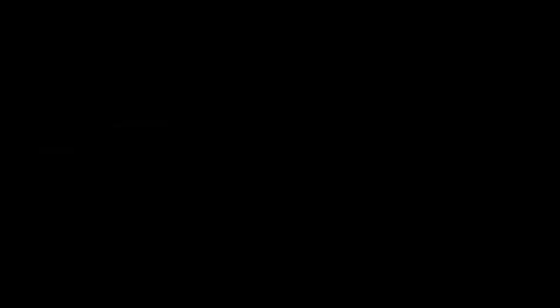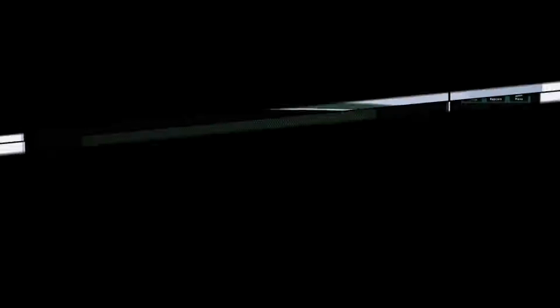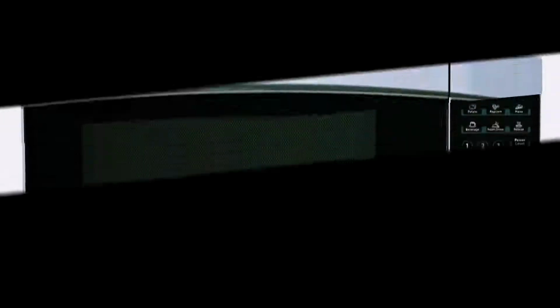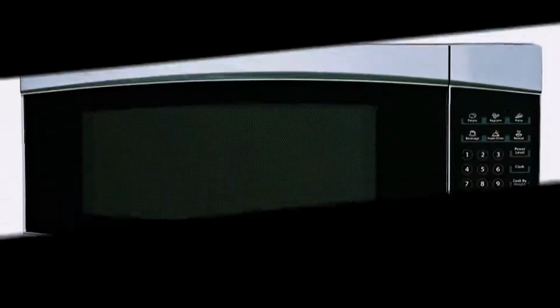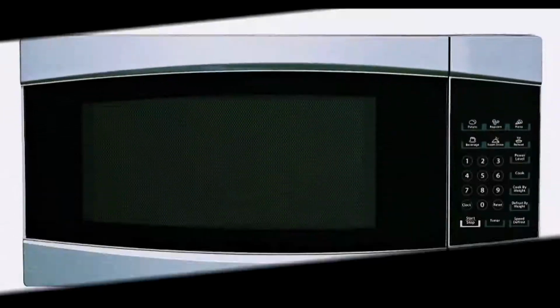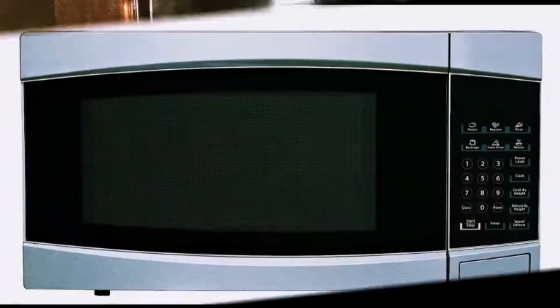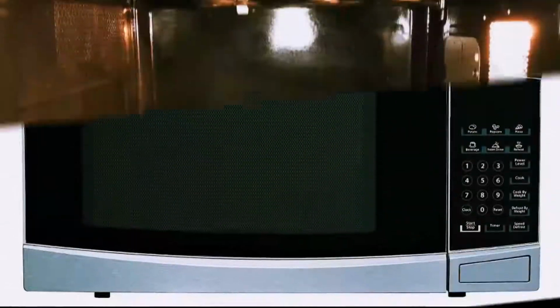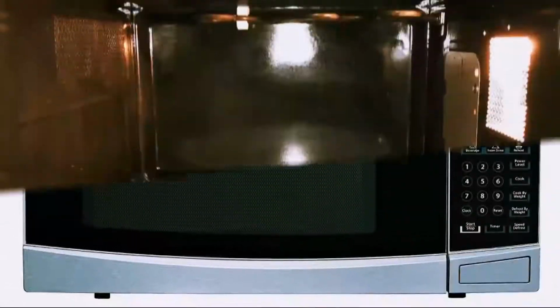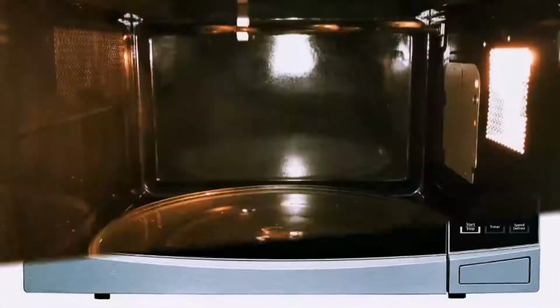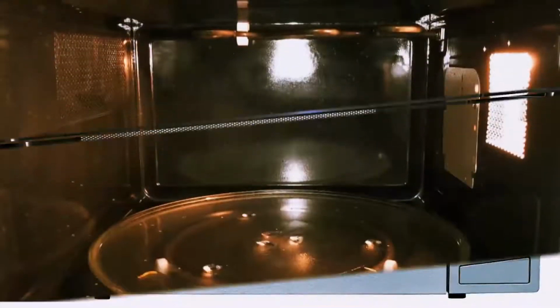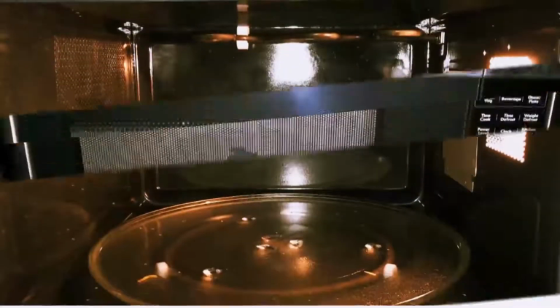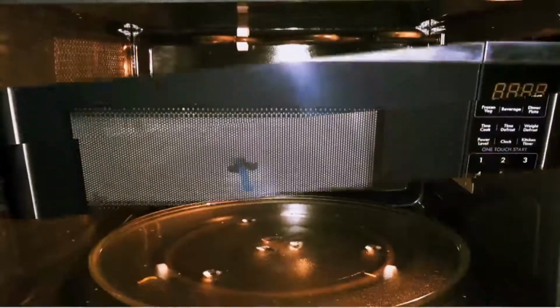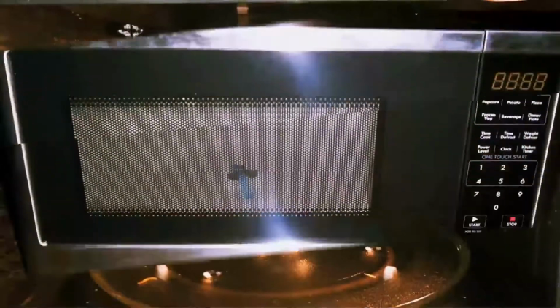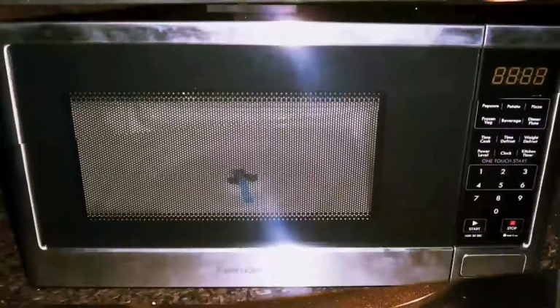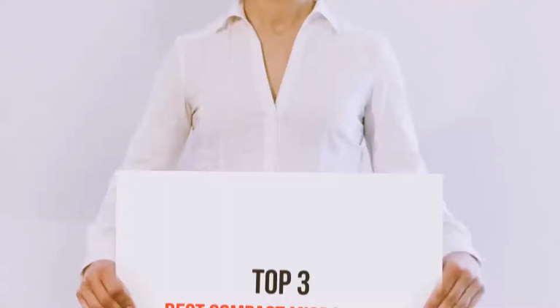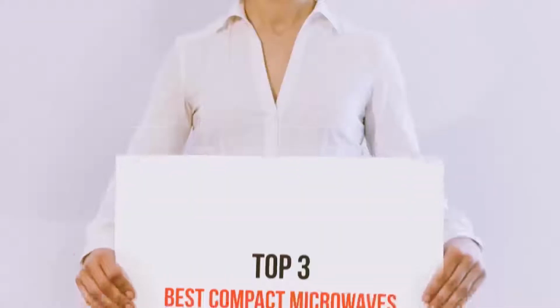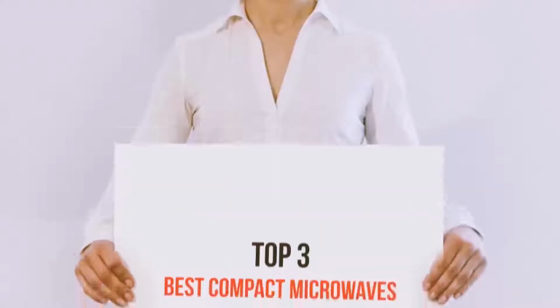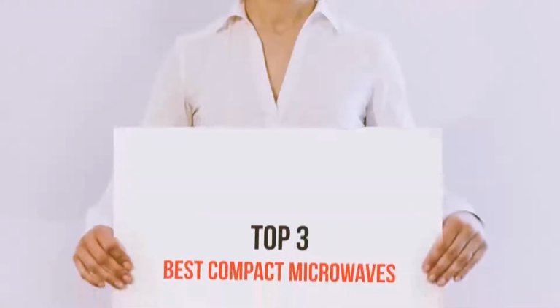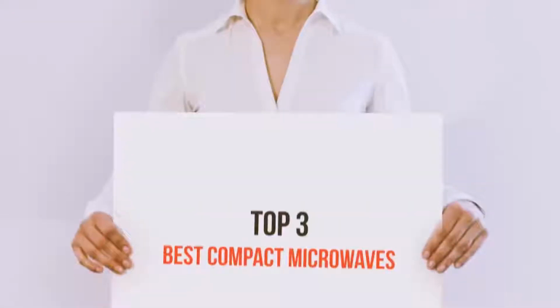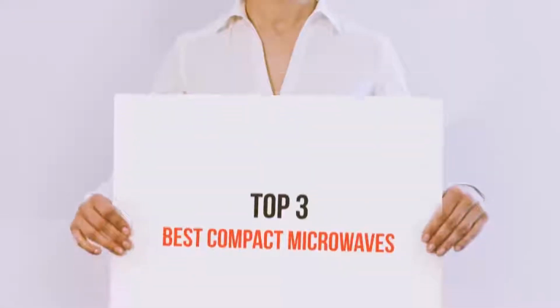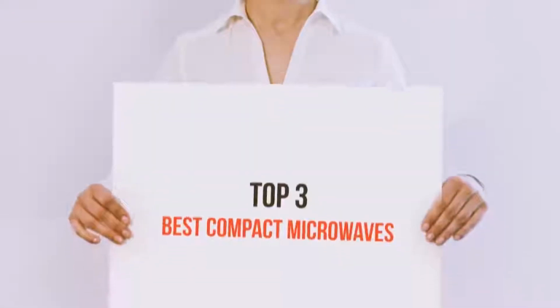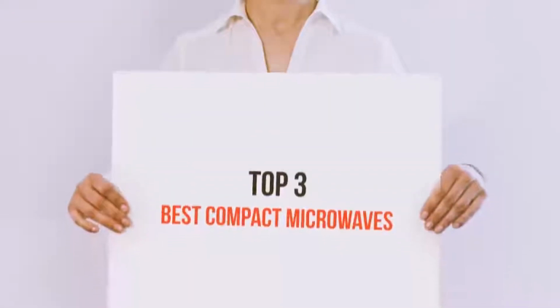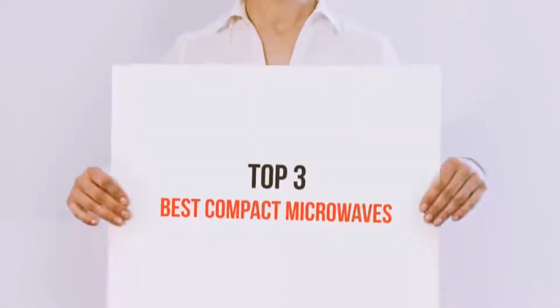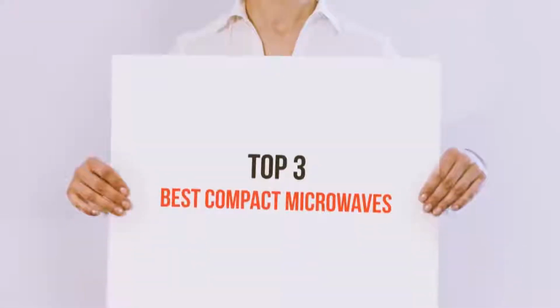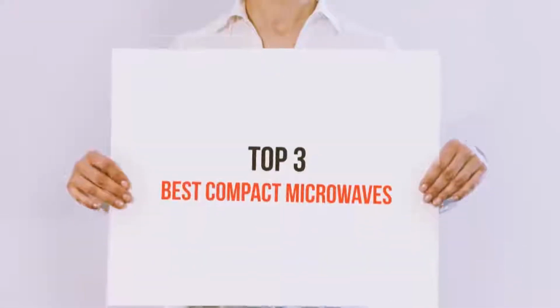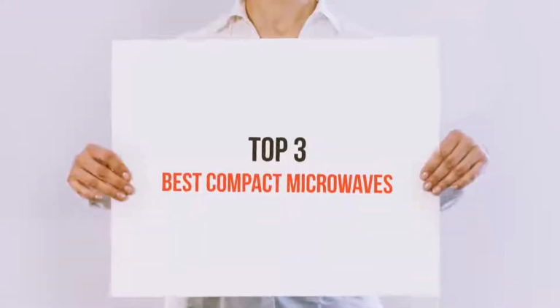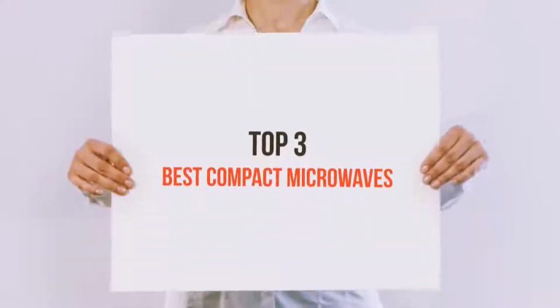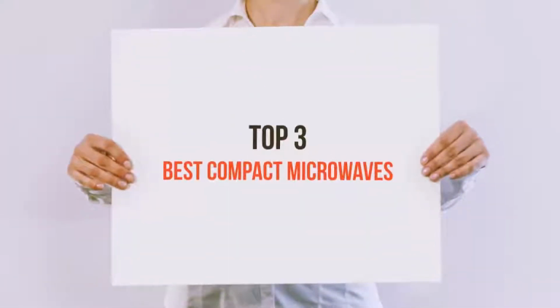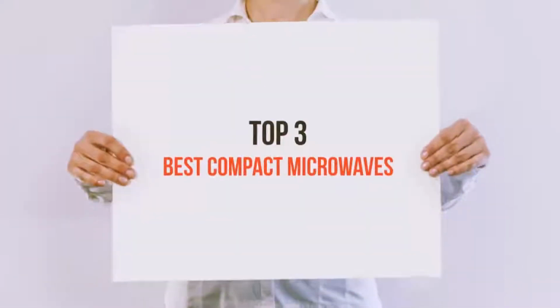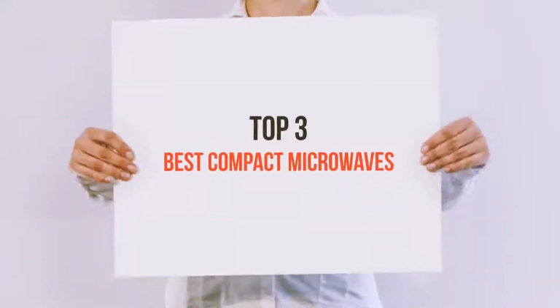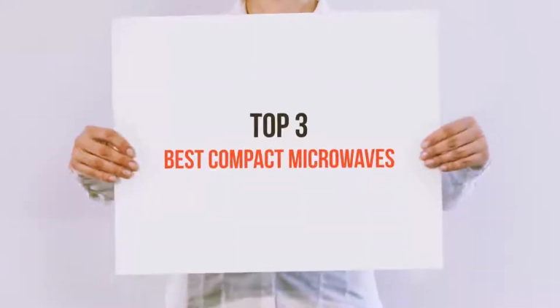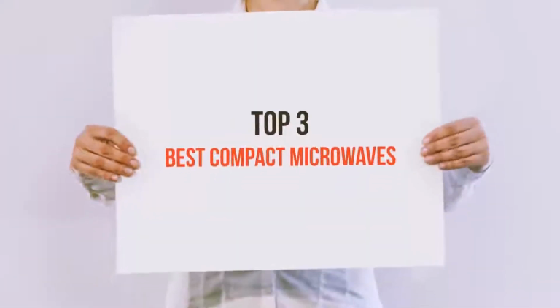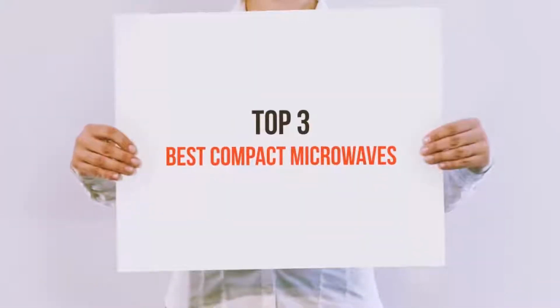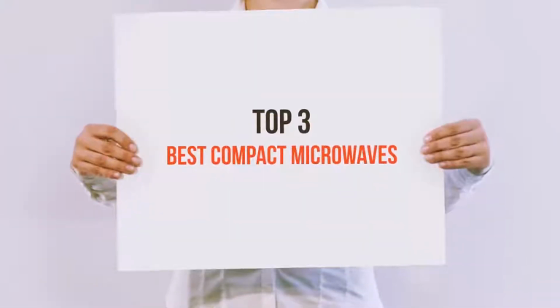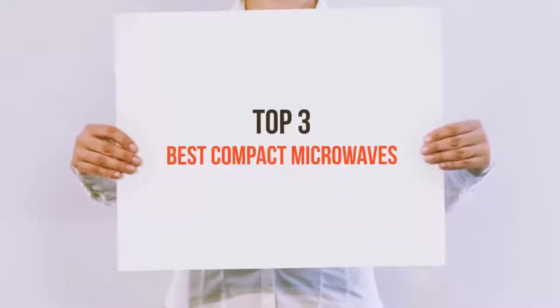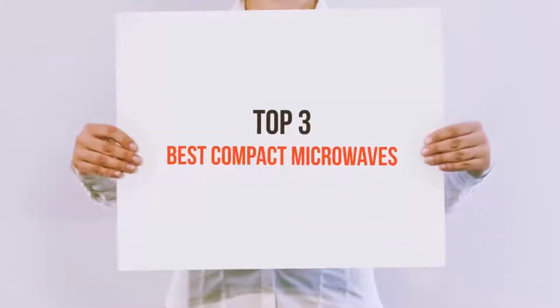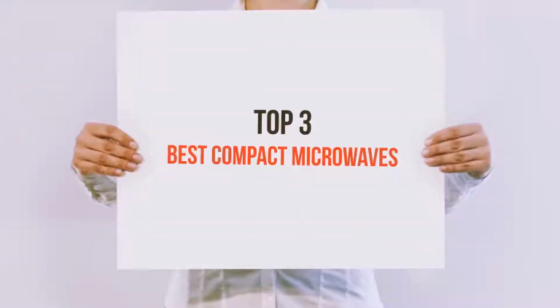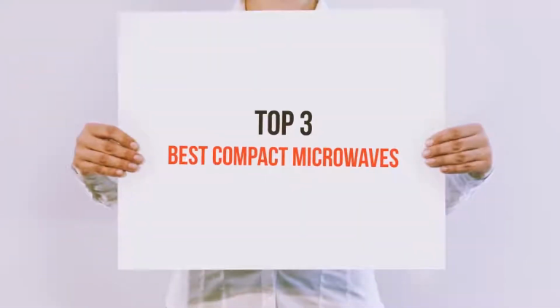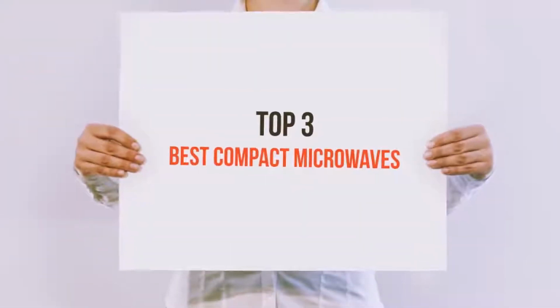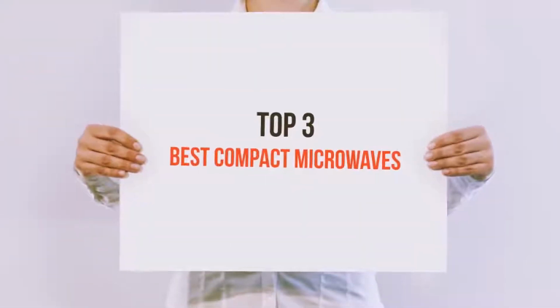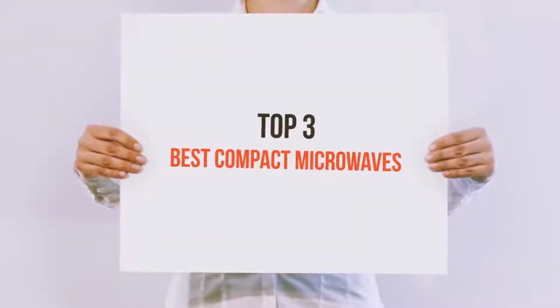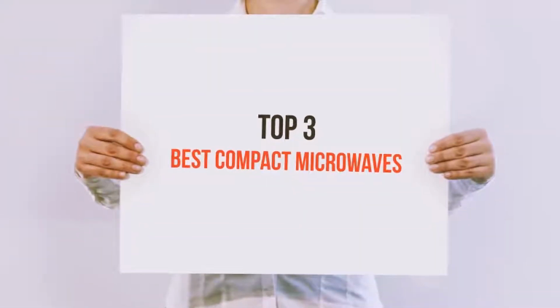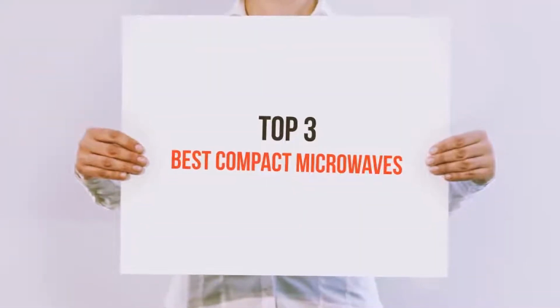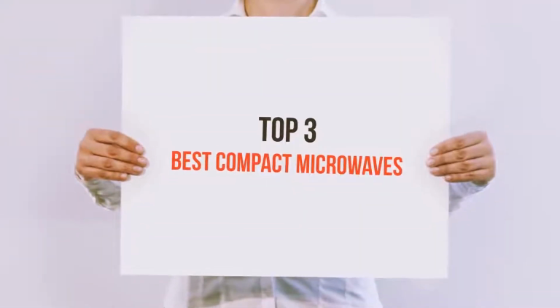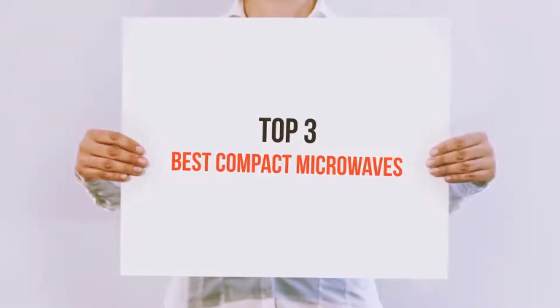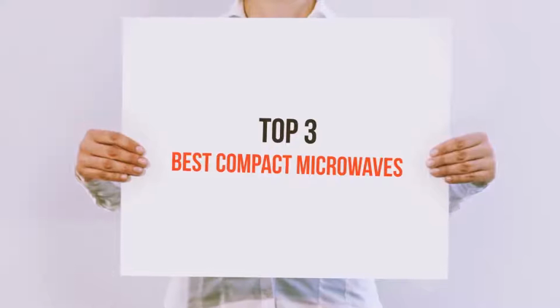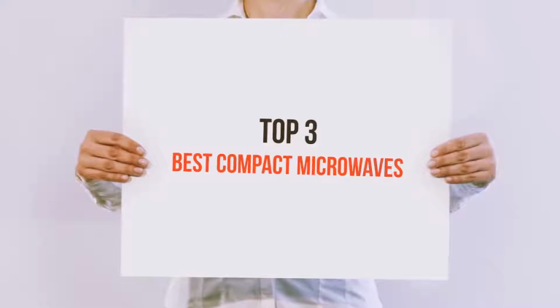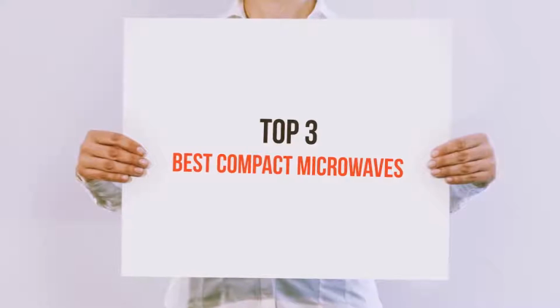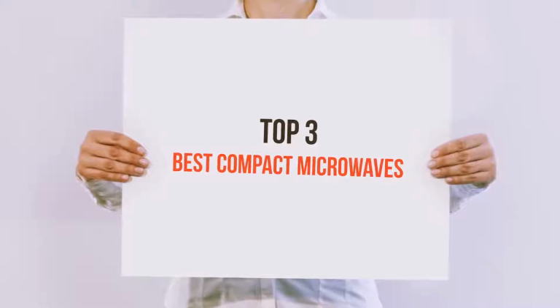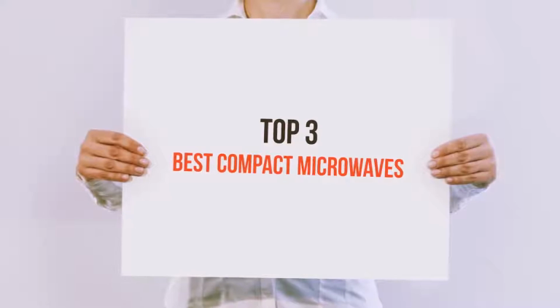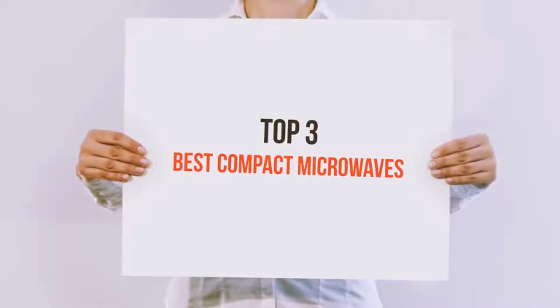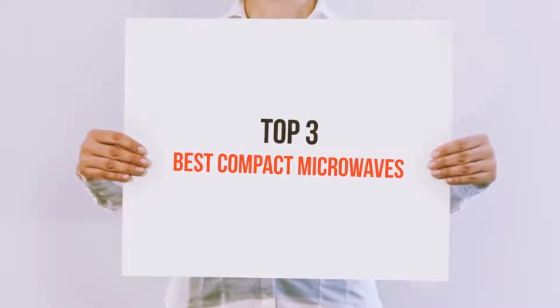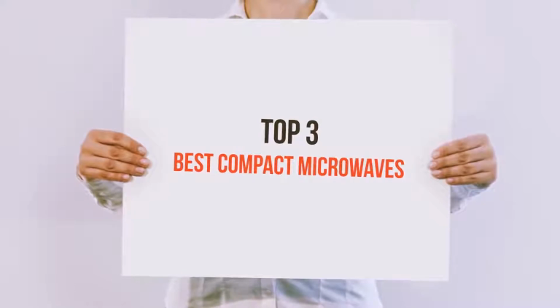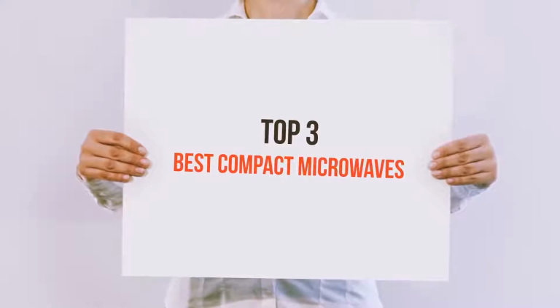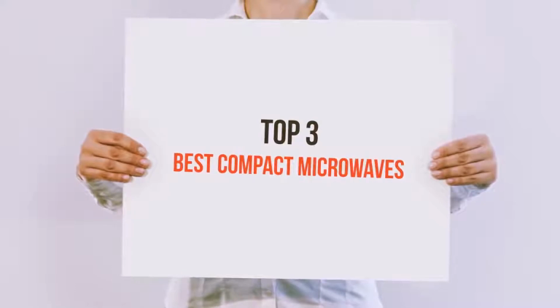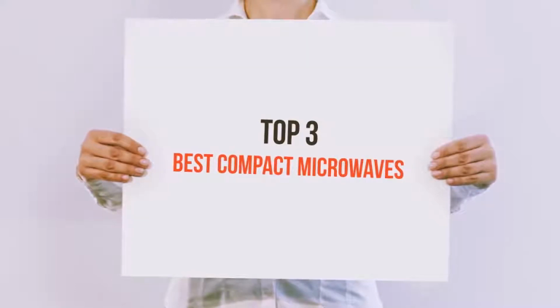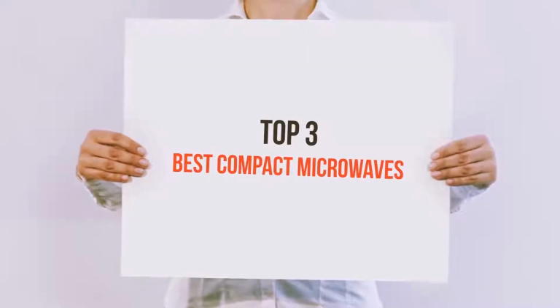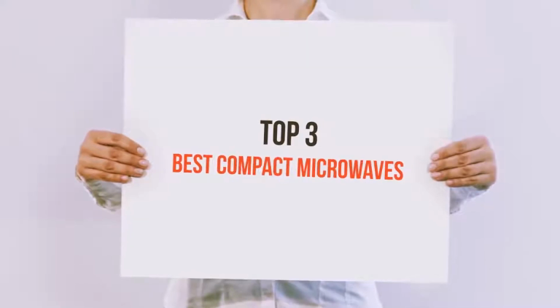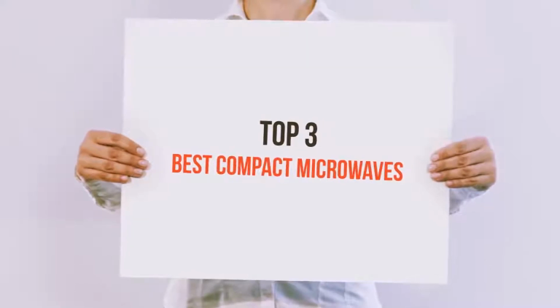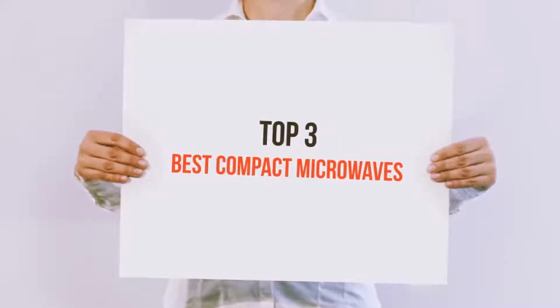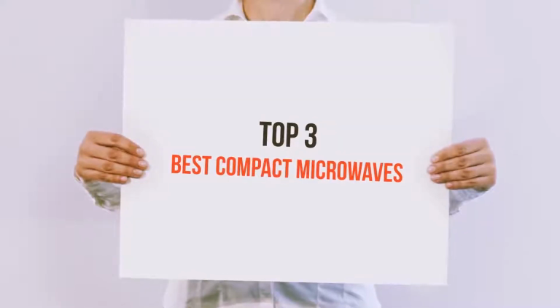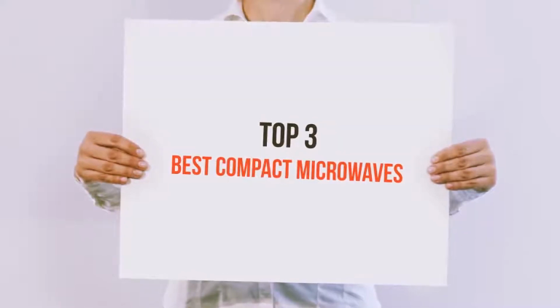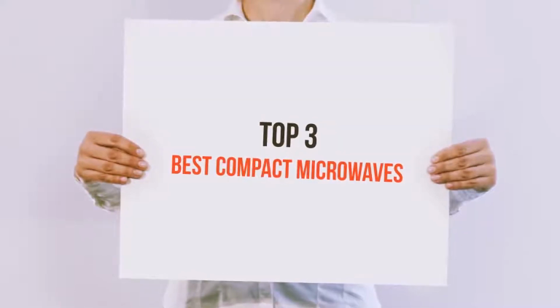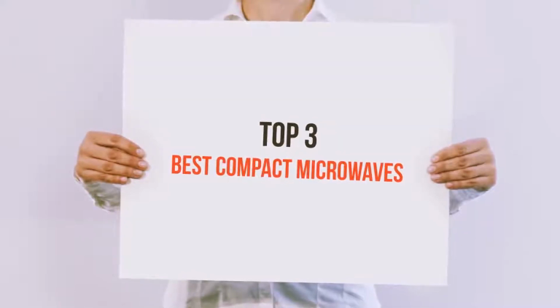Hello guys, welcome back to my channel. Today I'm going to talk about the Top 3 Best Compact Microwaves.